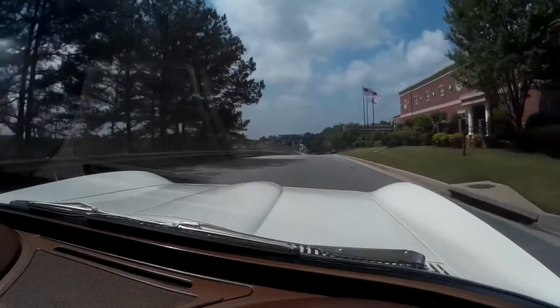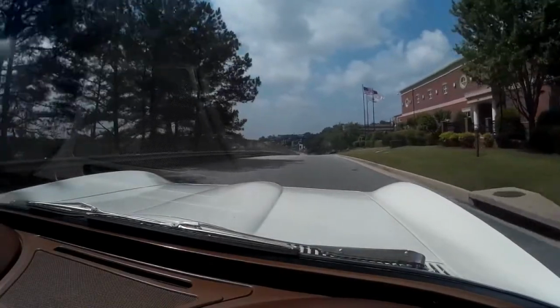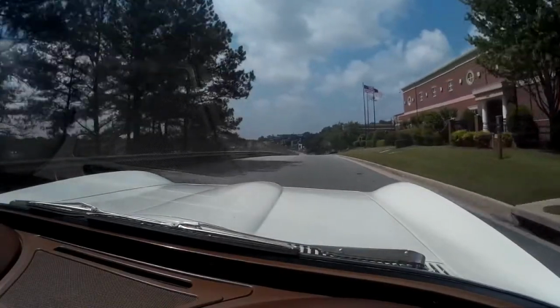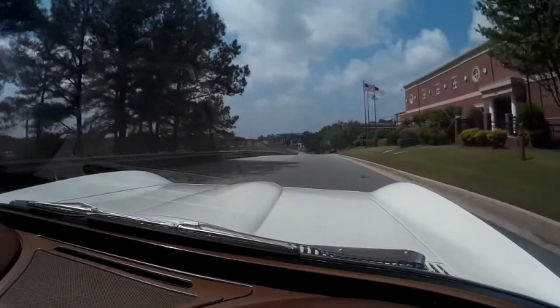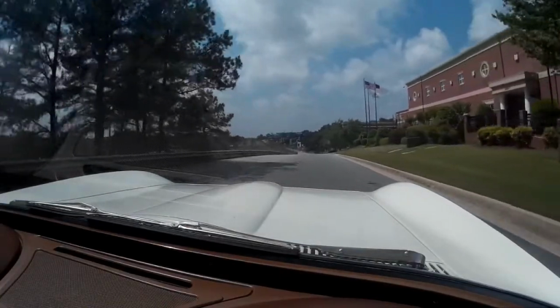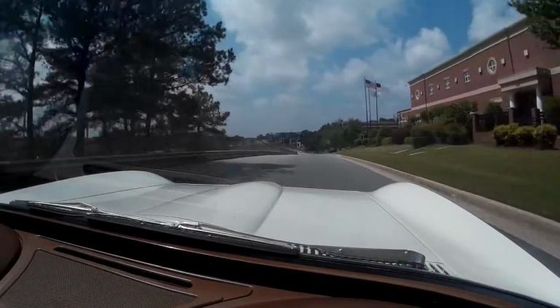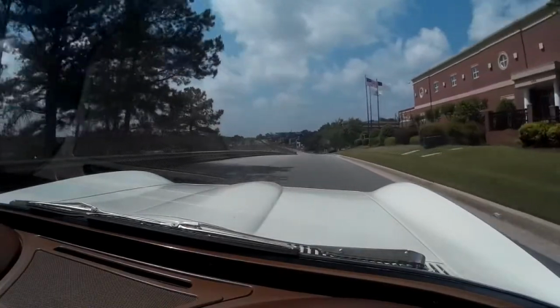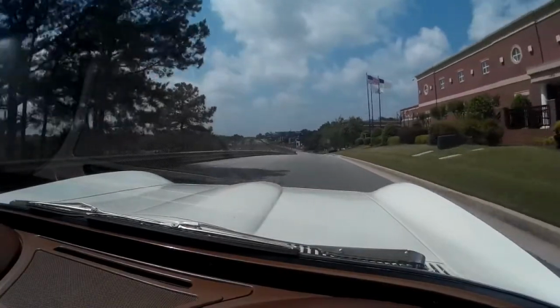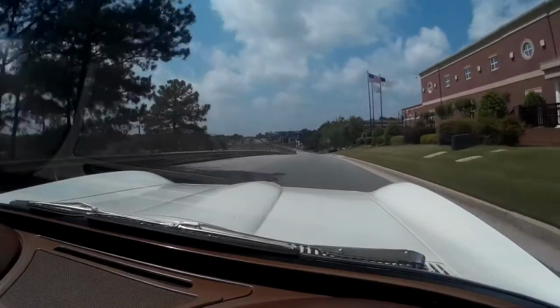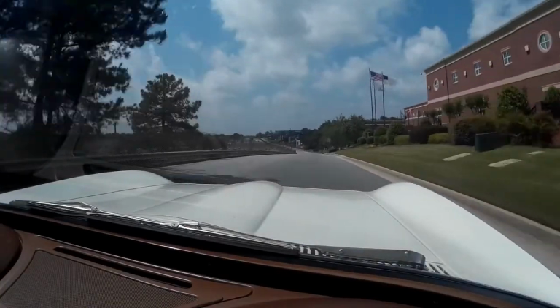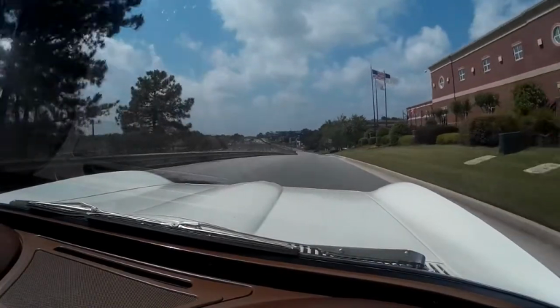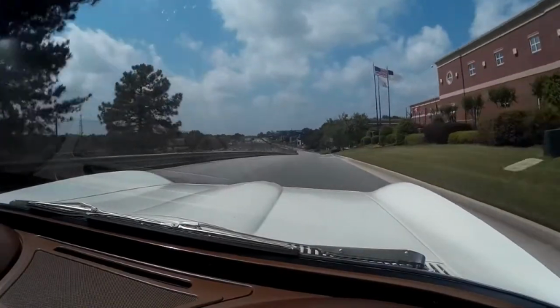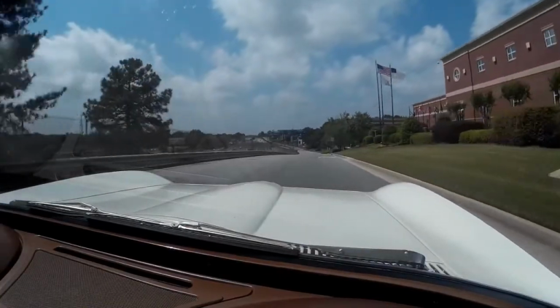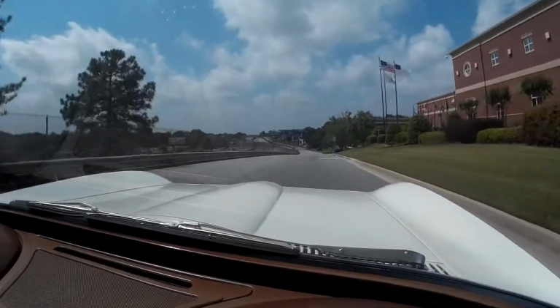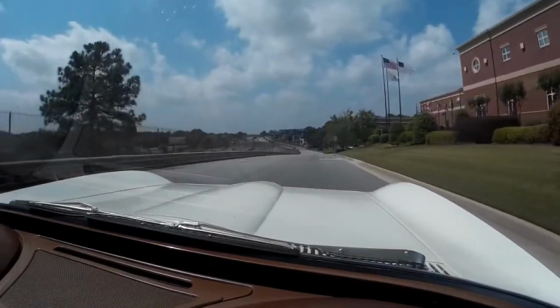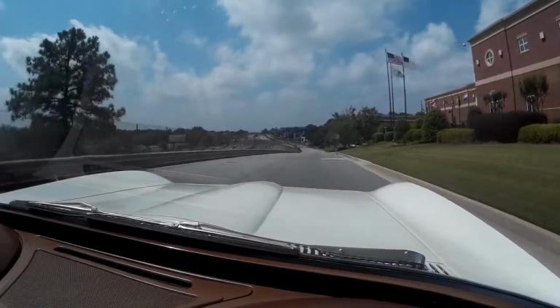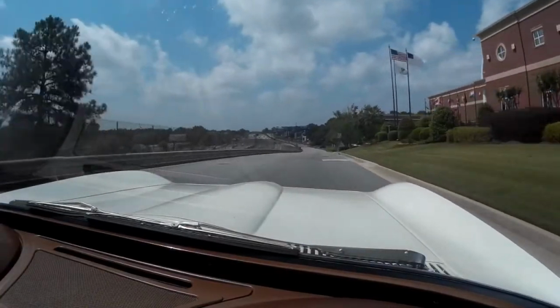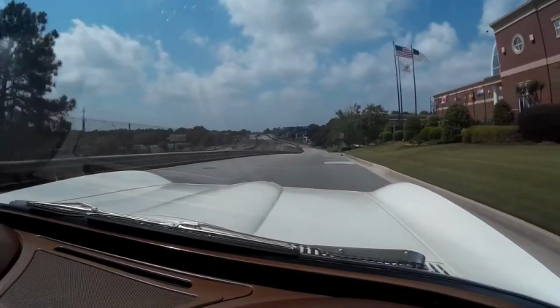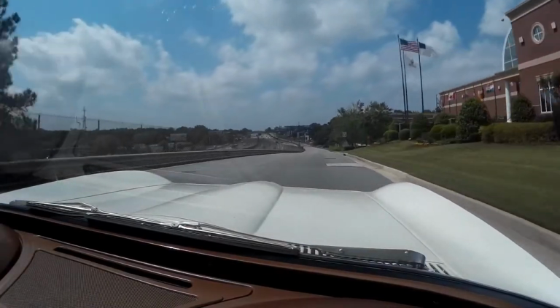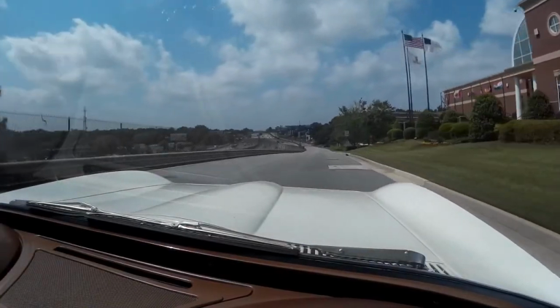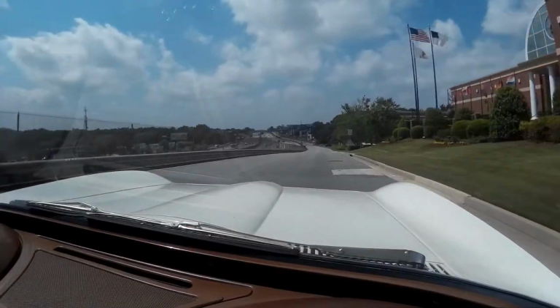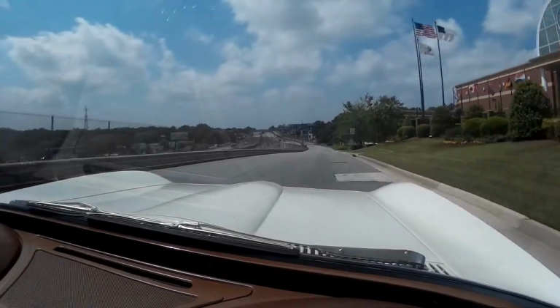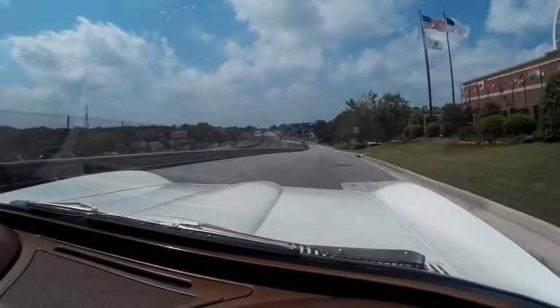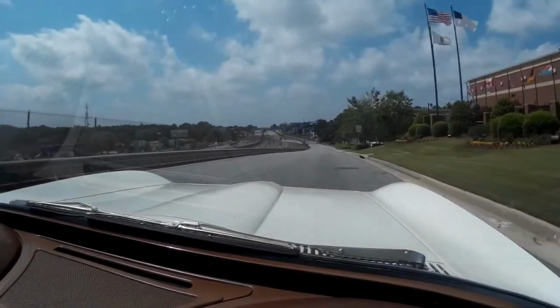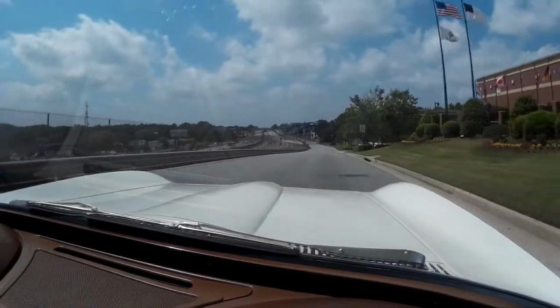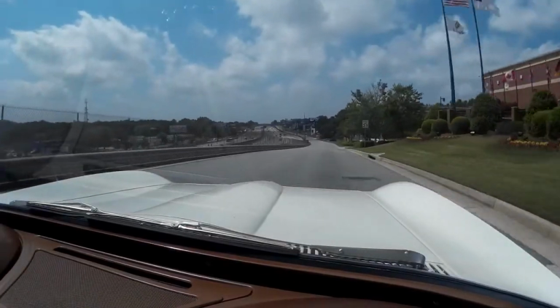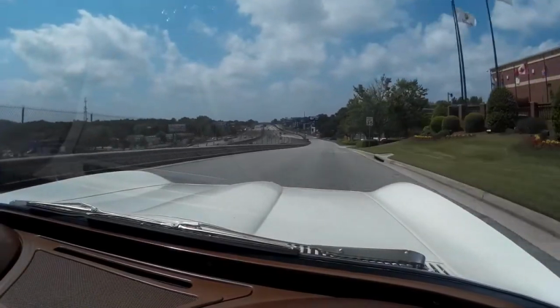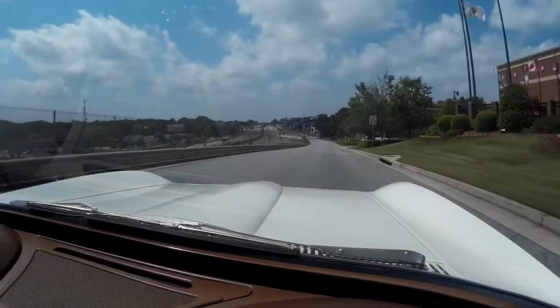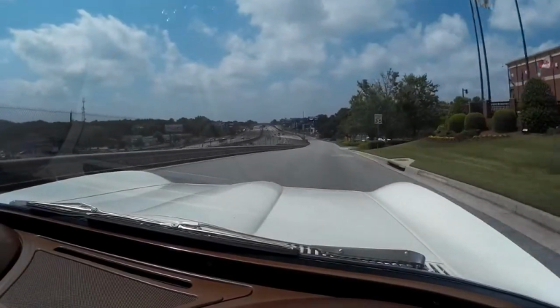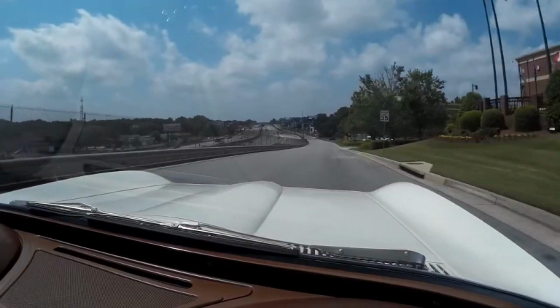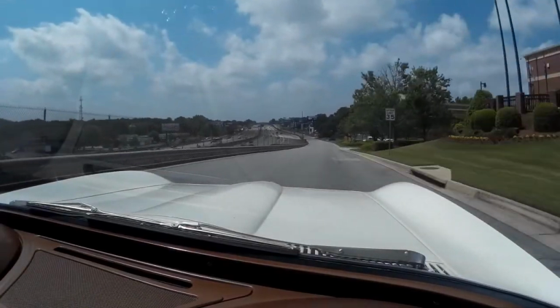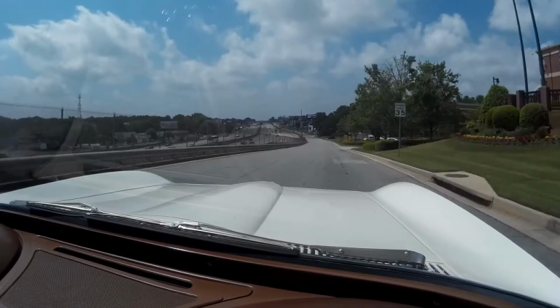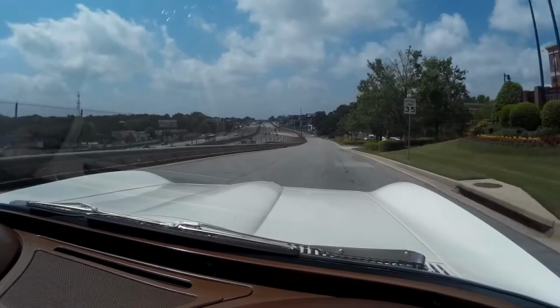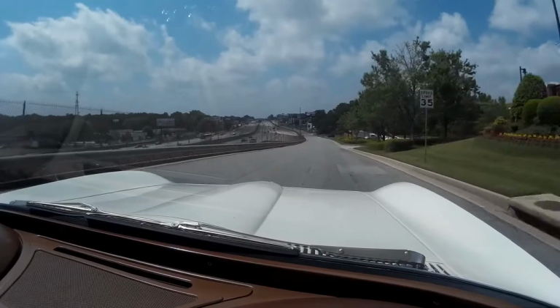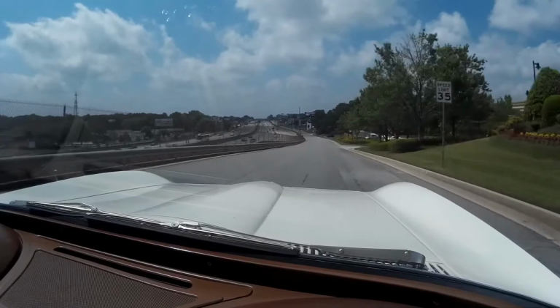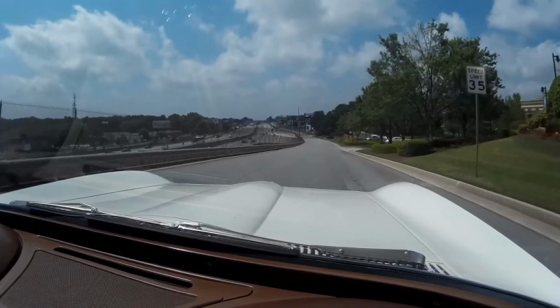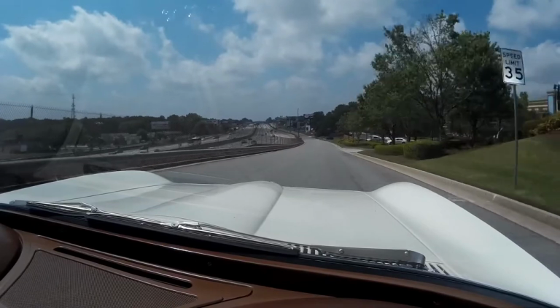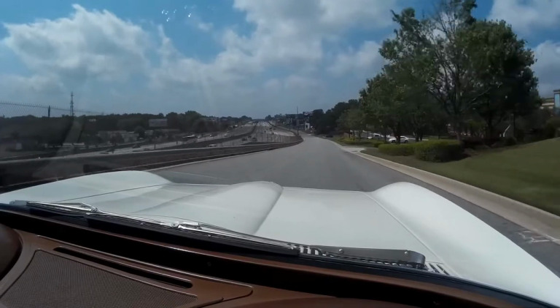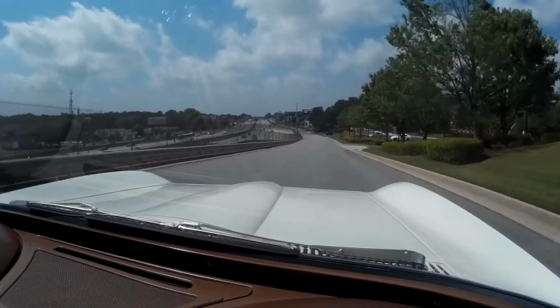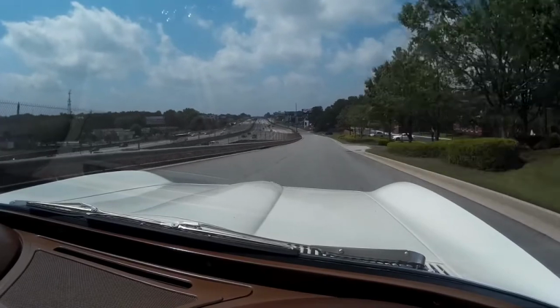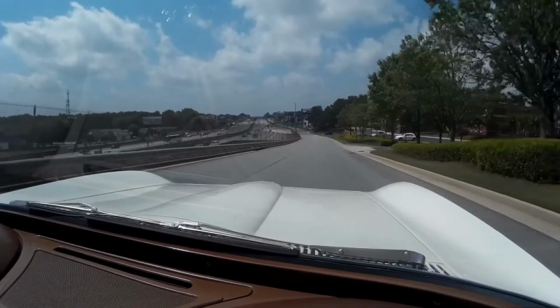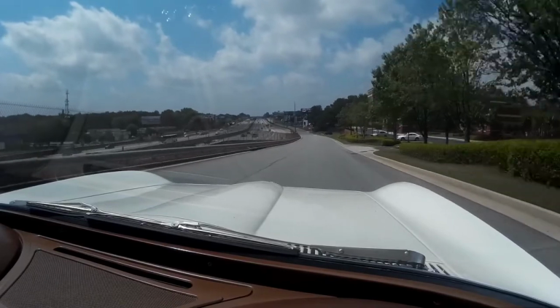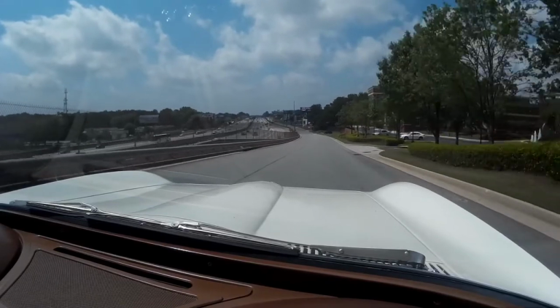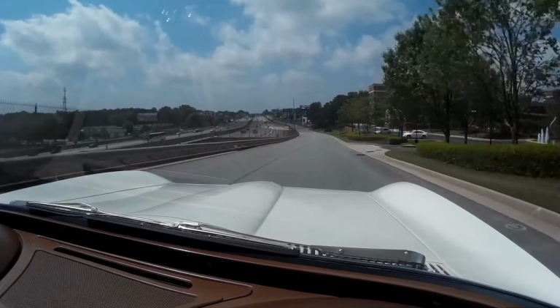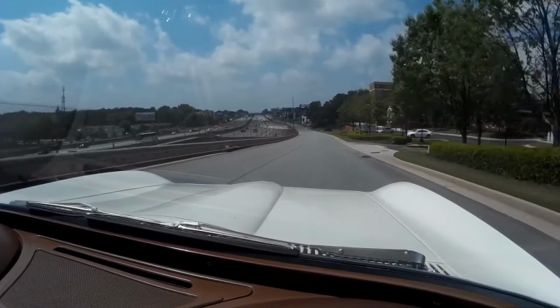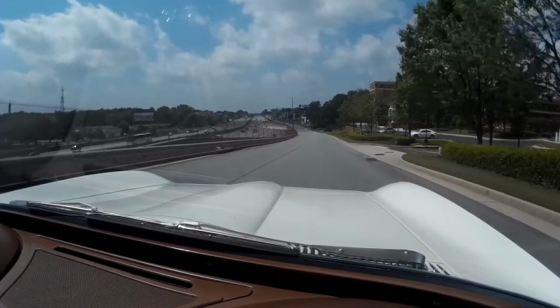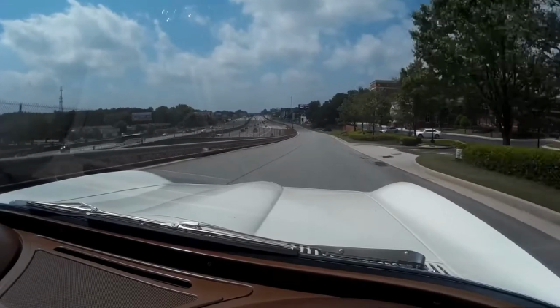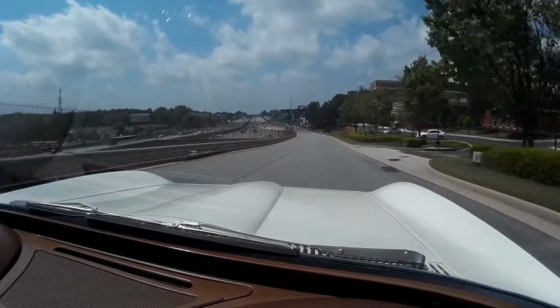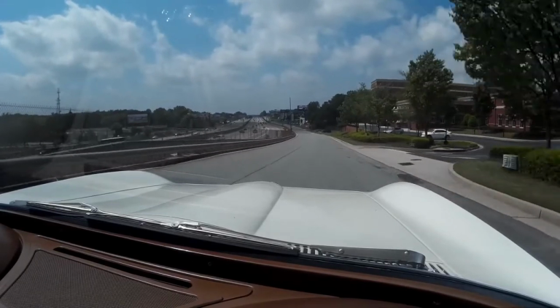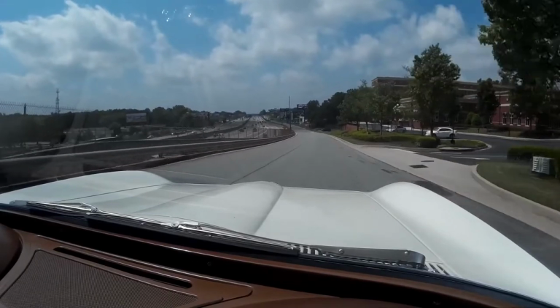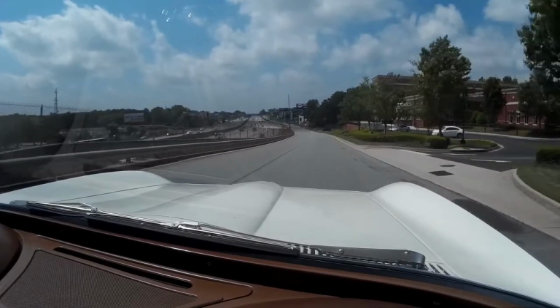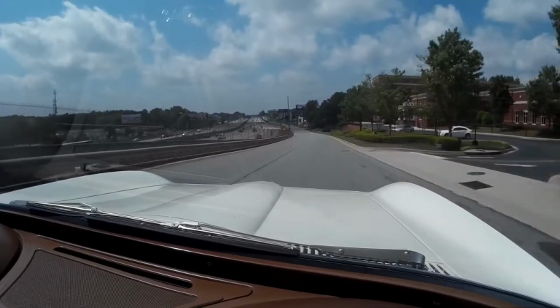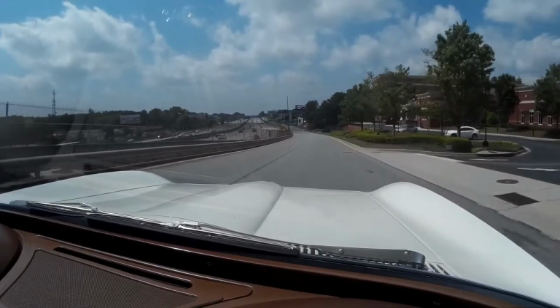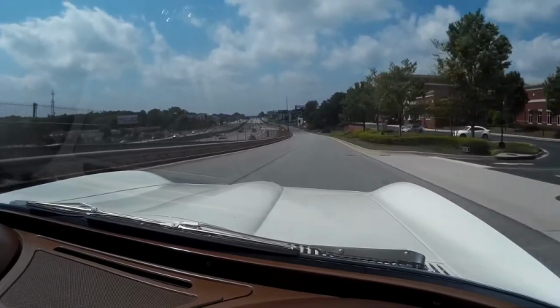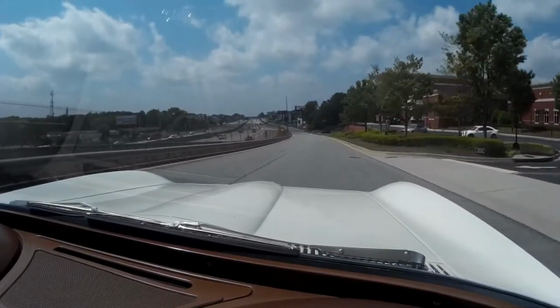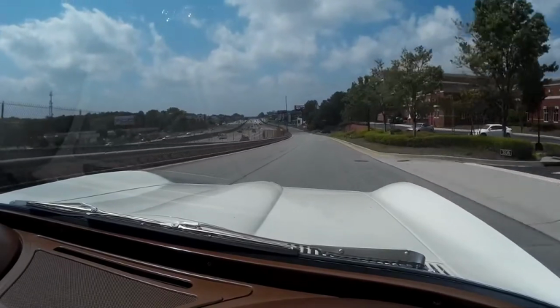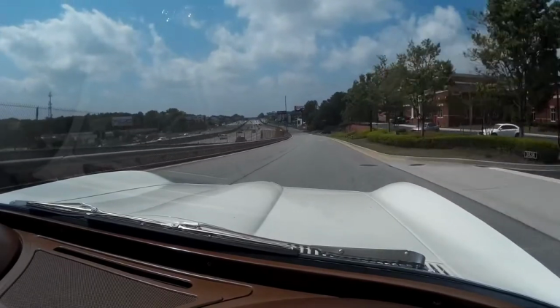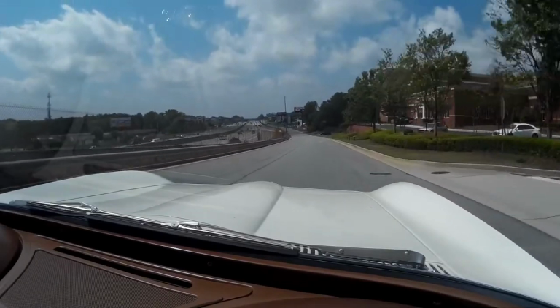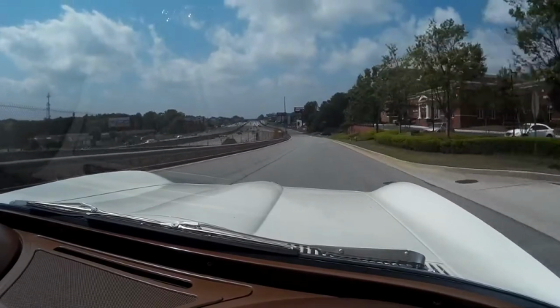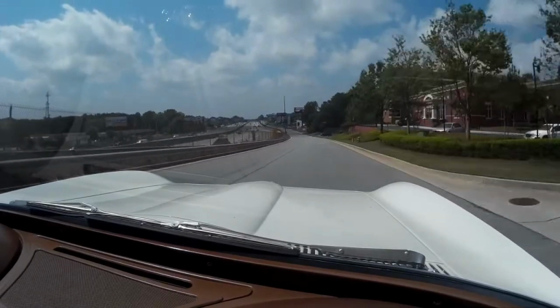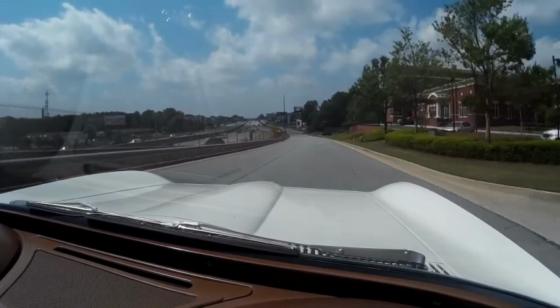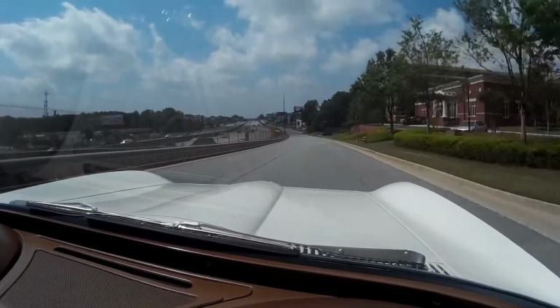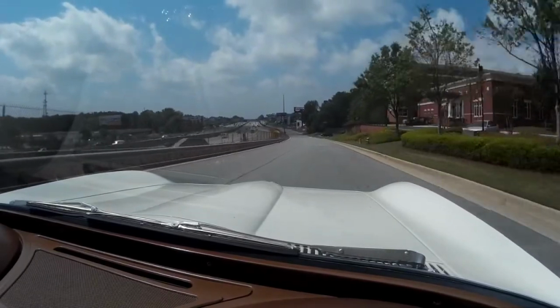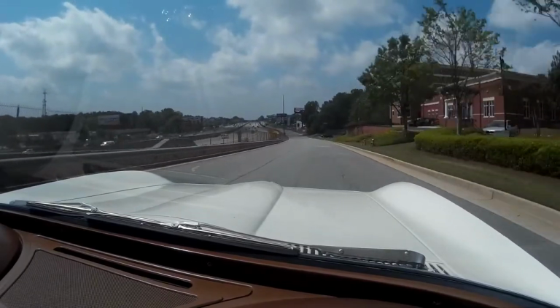Very solid. Steering is pretty tight. Shifter is really tight as well.